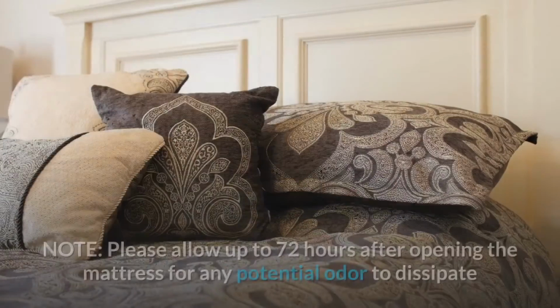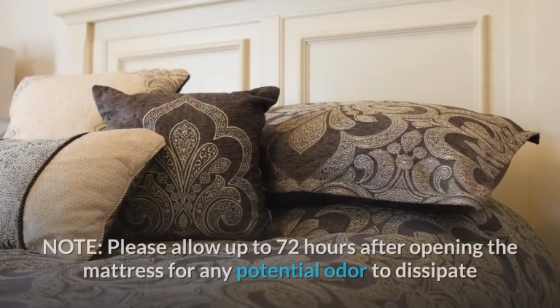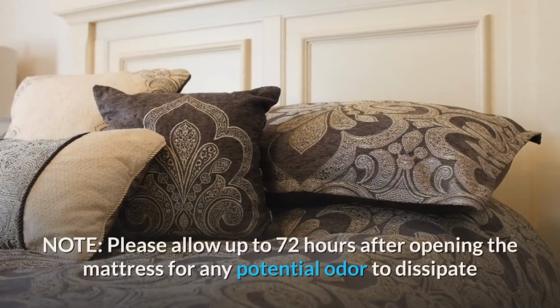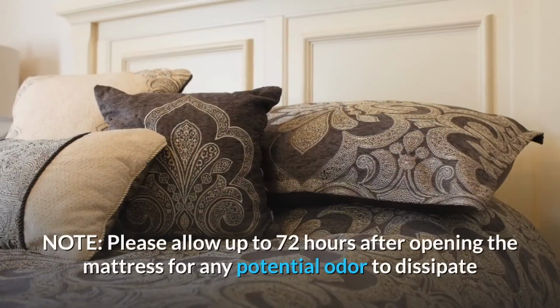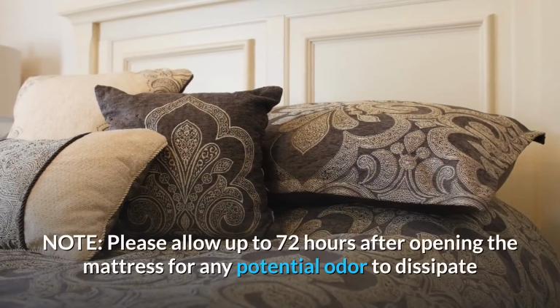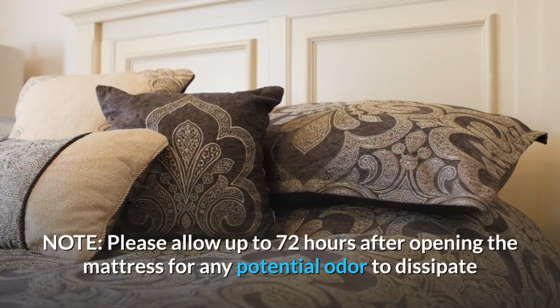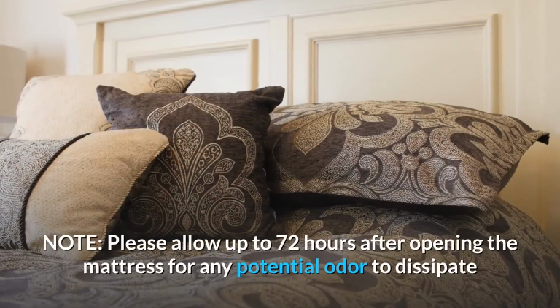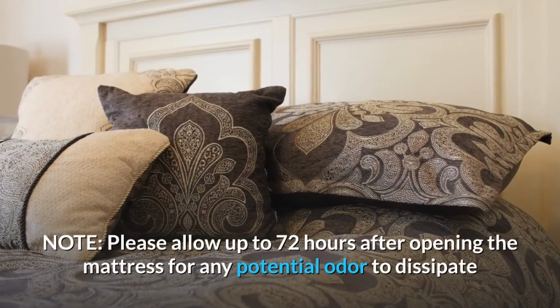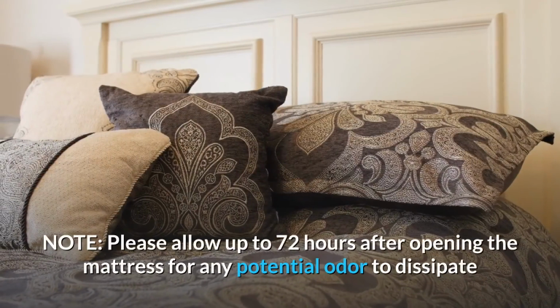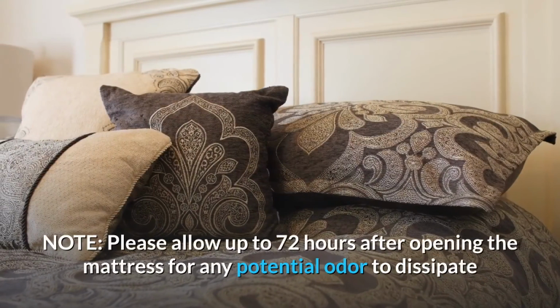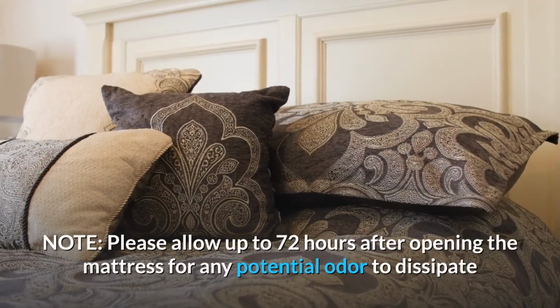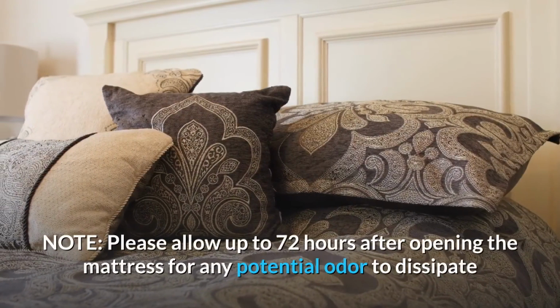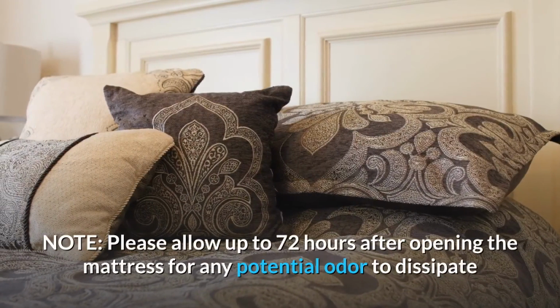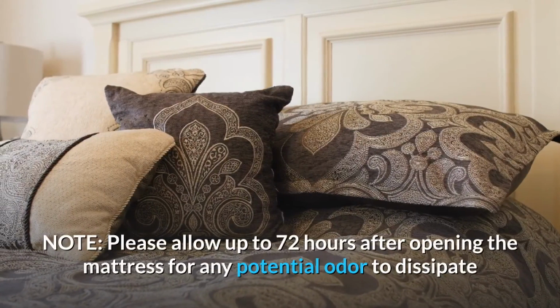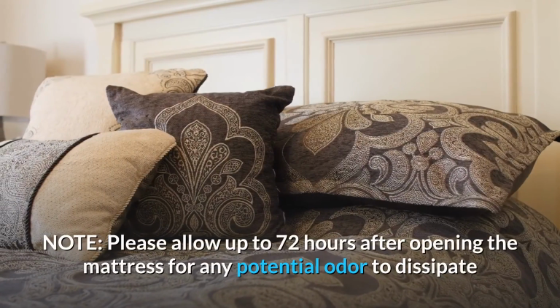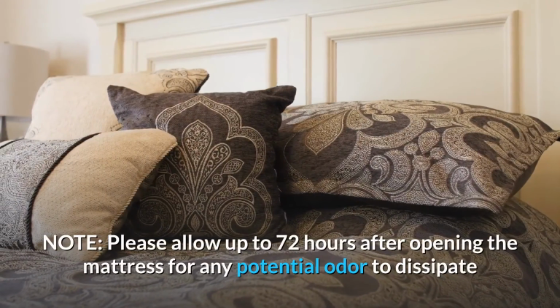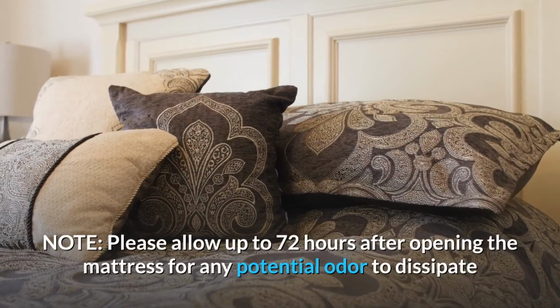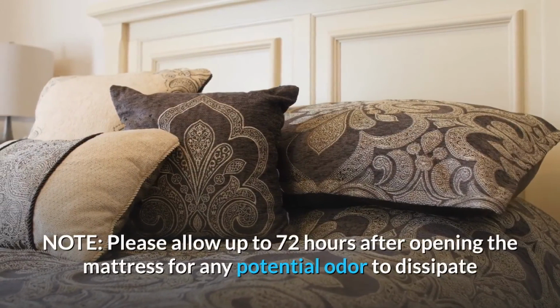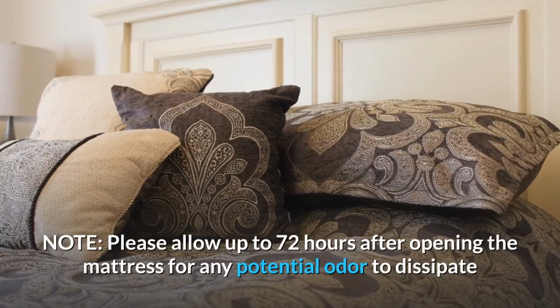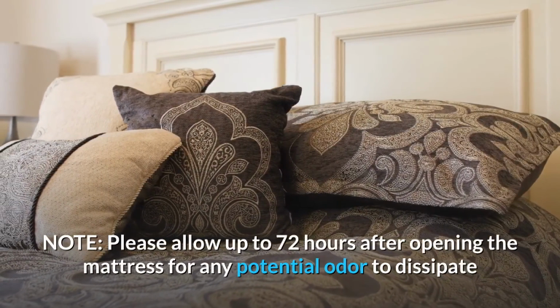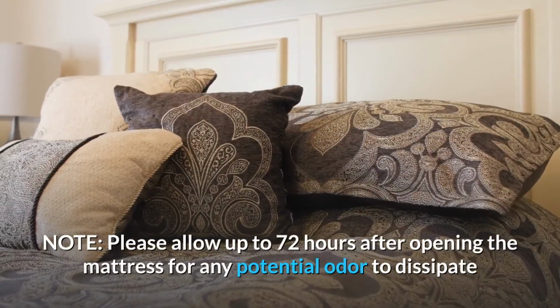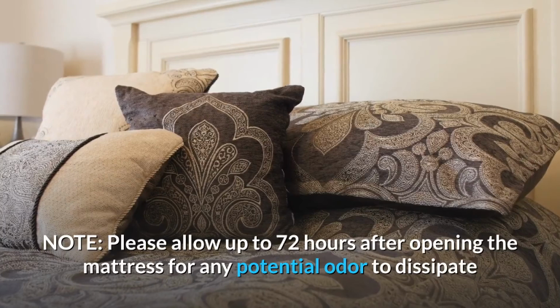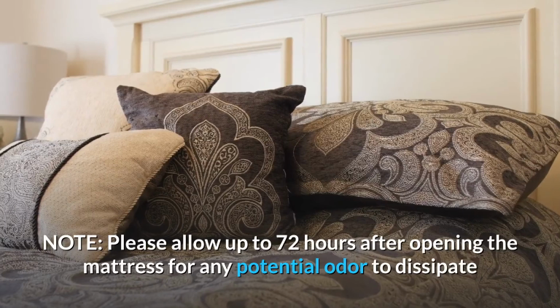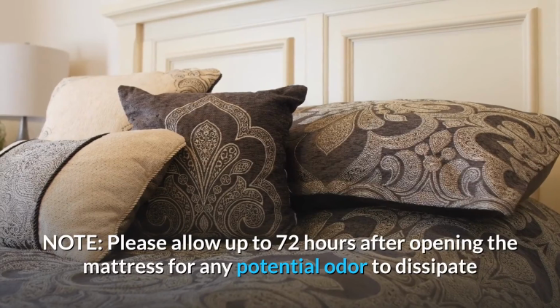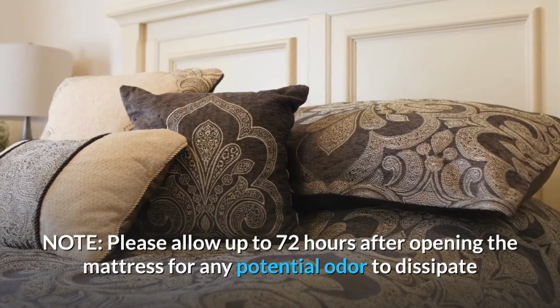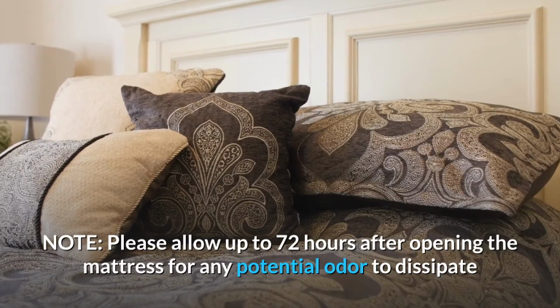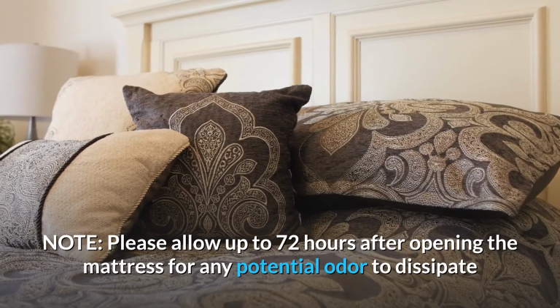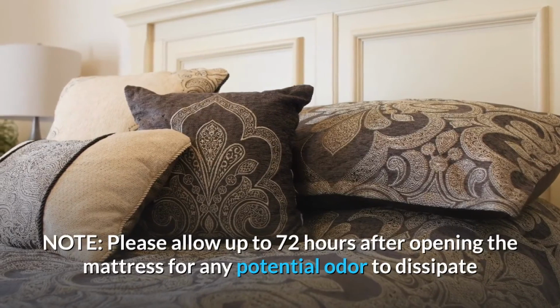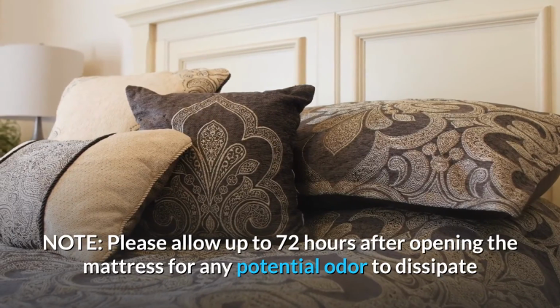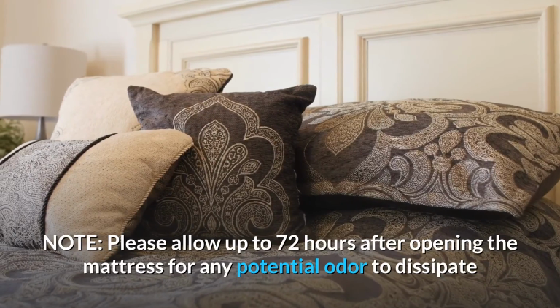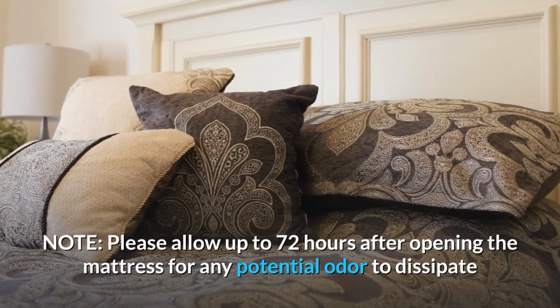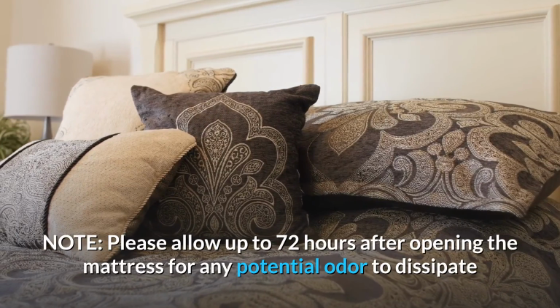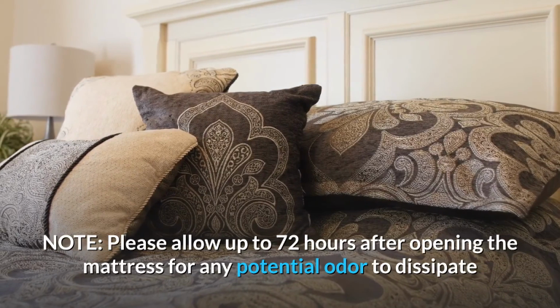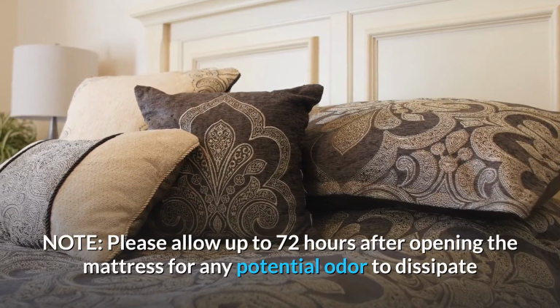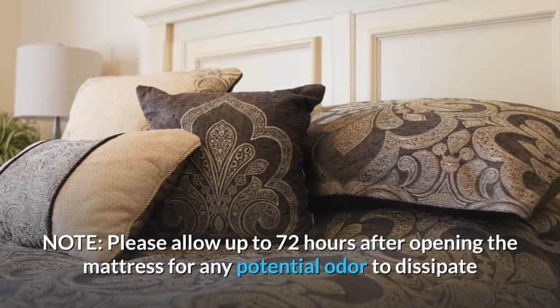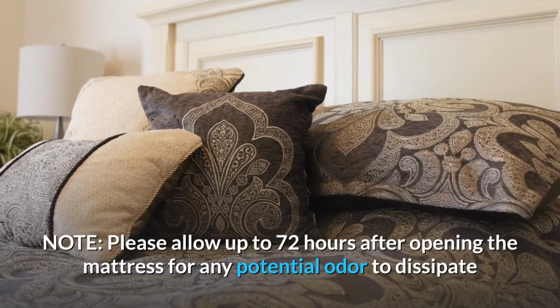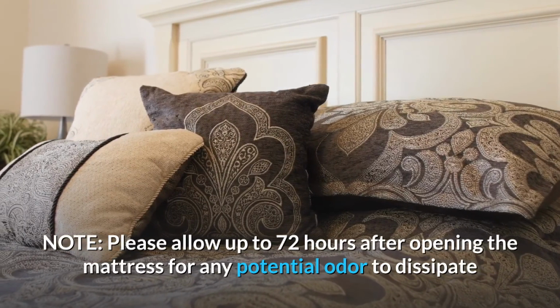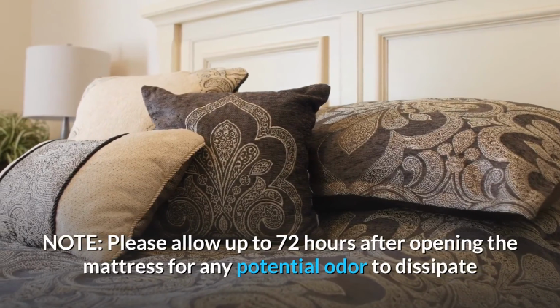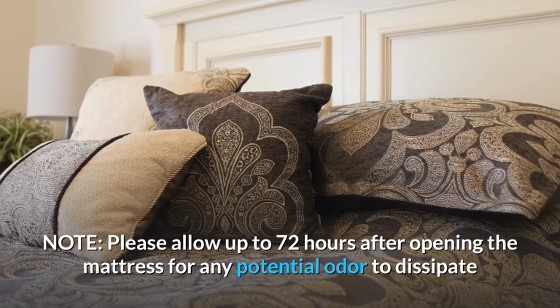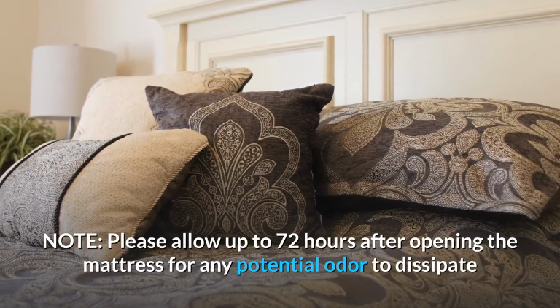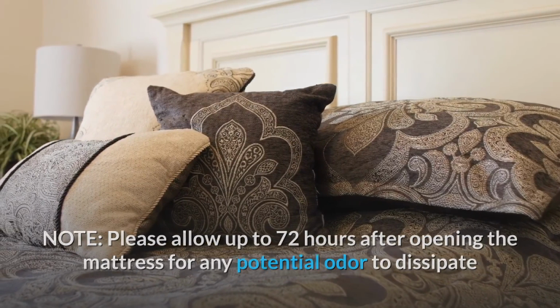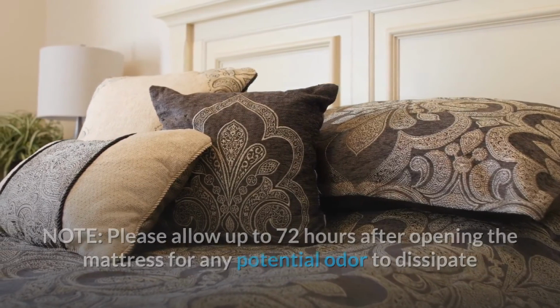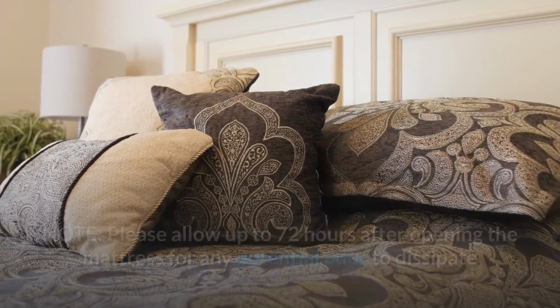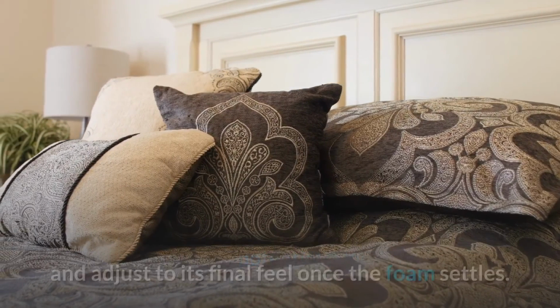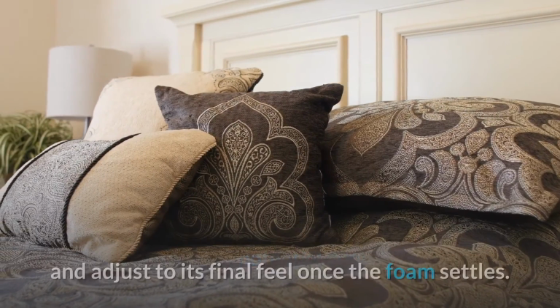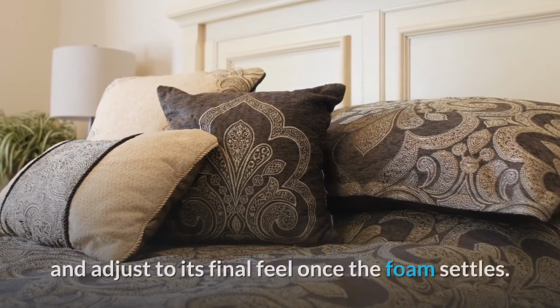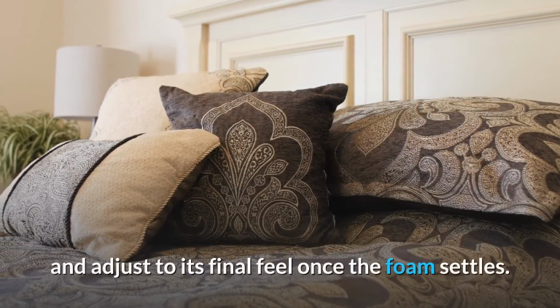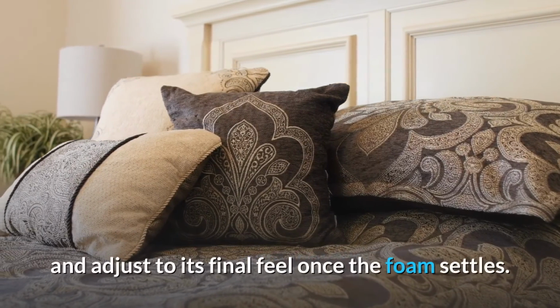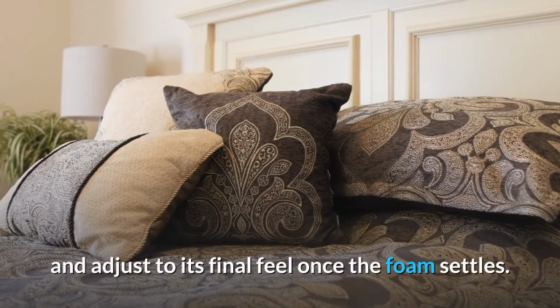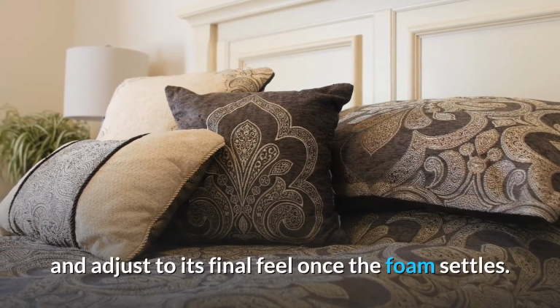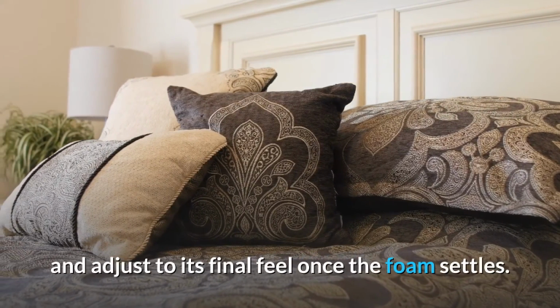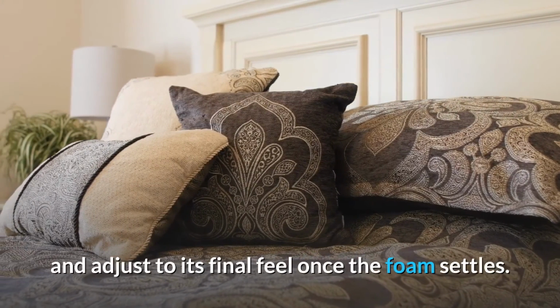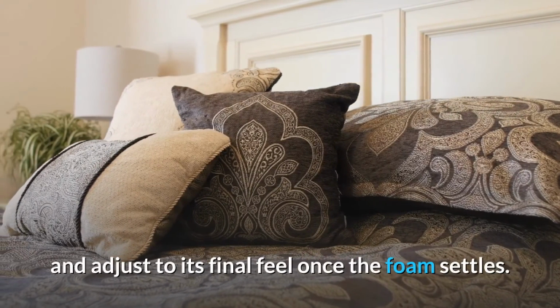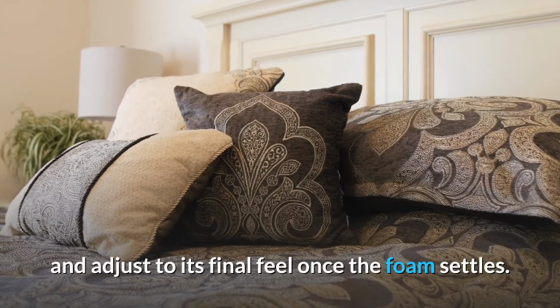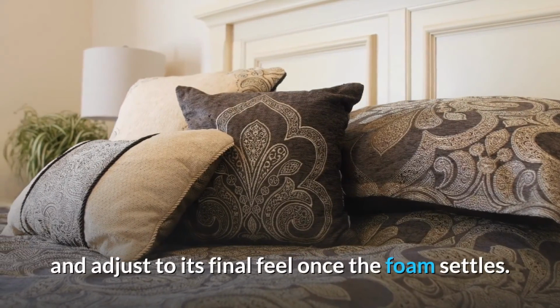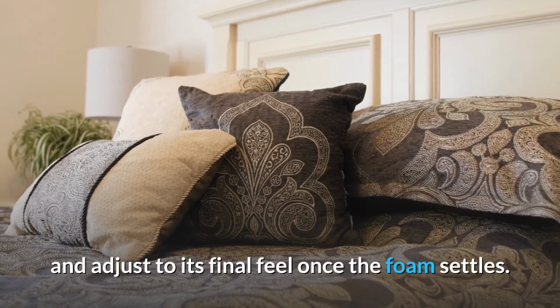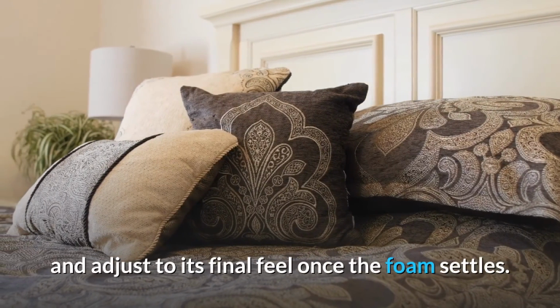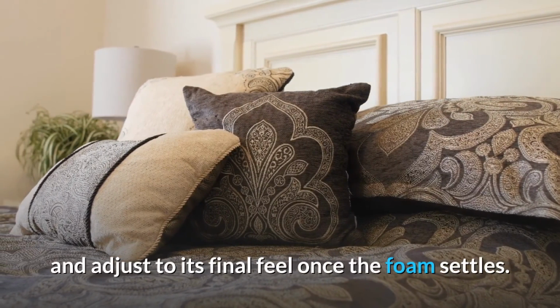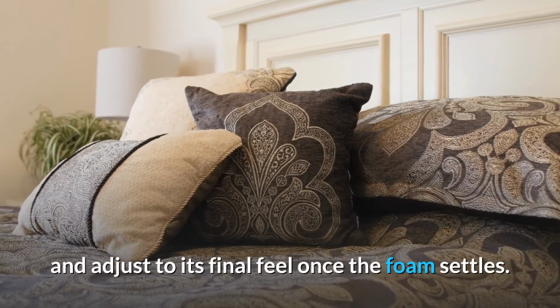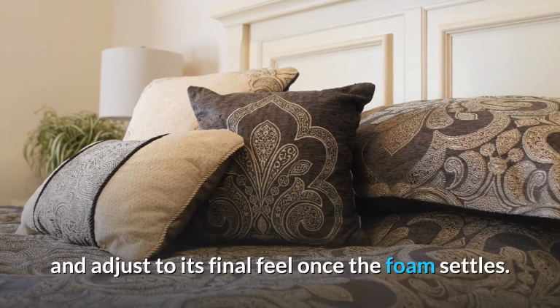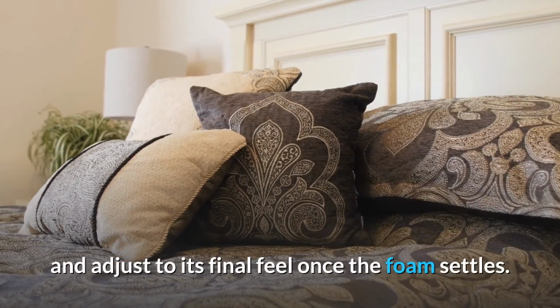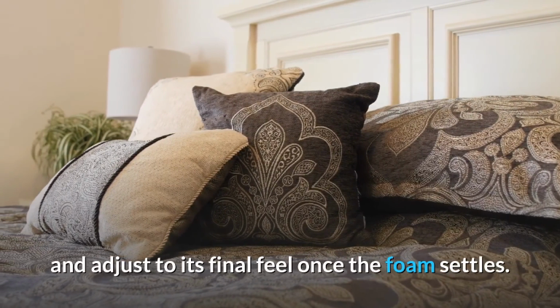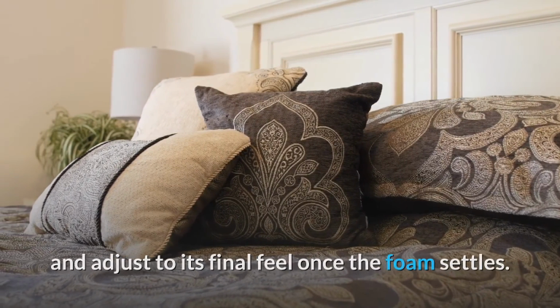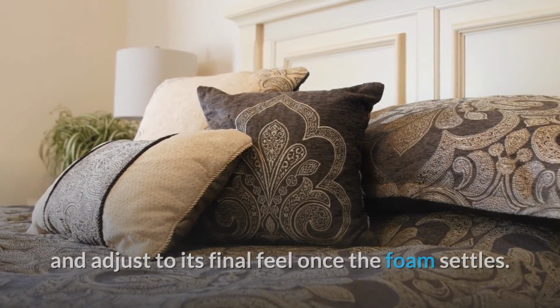Note: please allow up to 72 hours after opening the mattress for any potential odor to dissipate and adjust to its final feel once the foam settles.